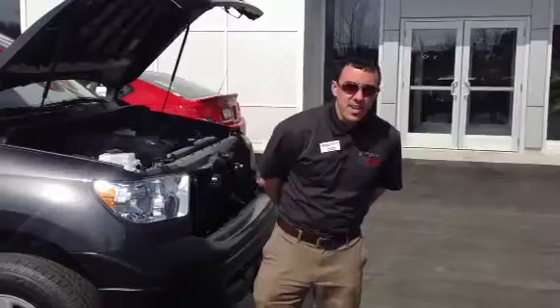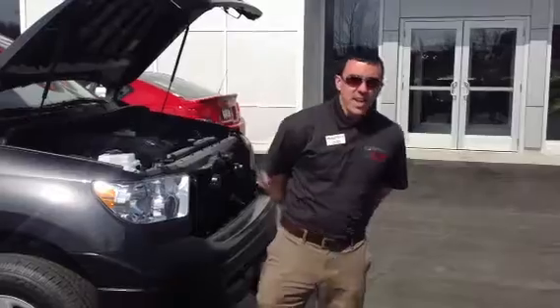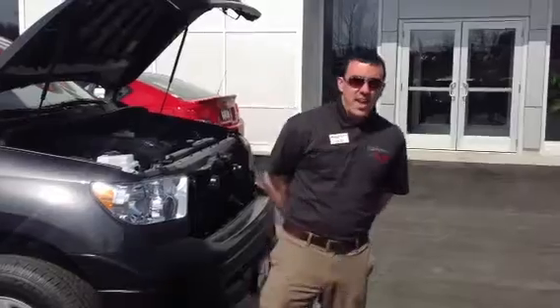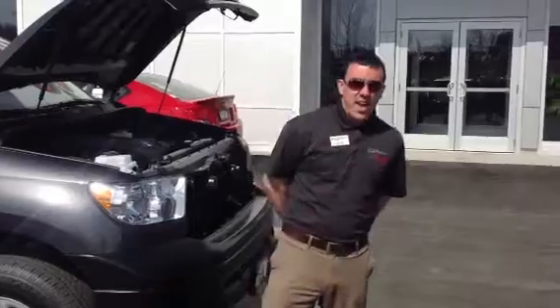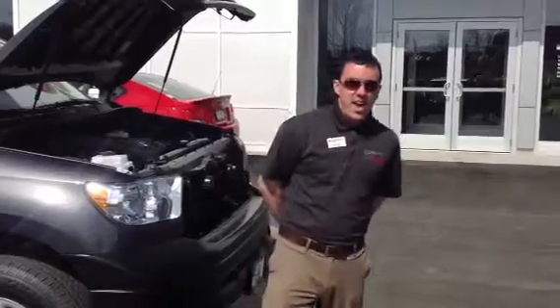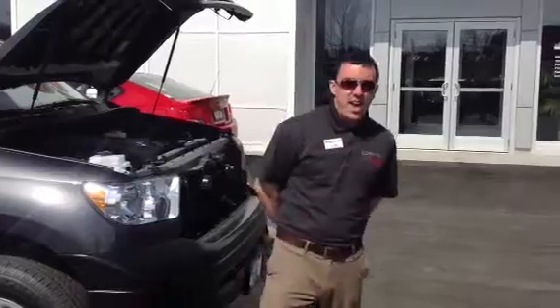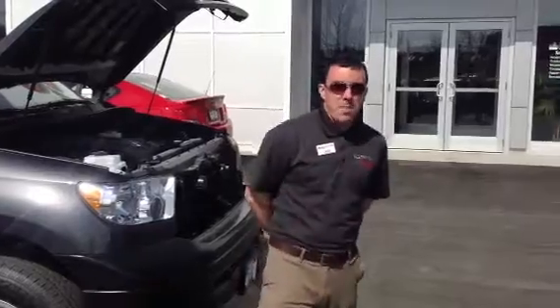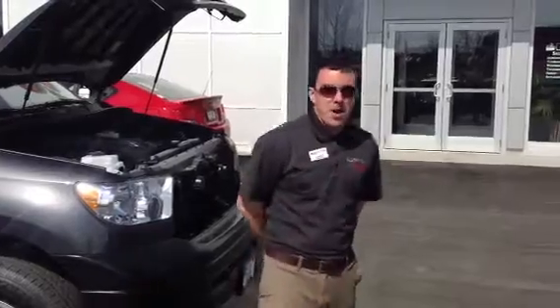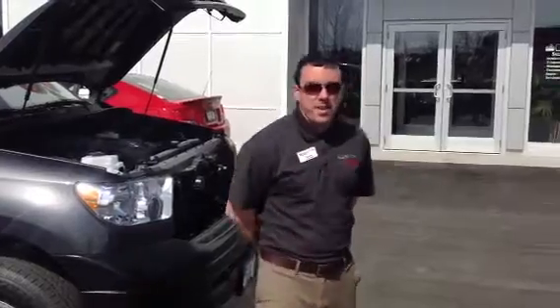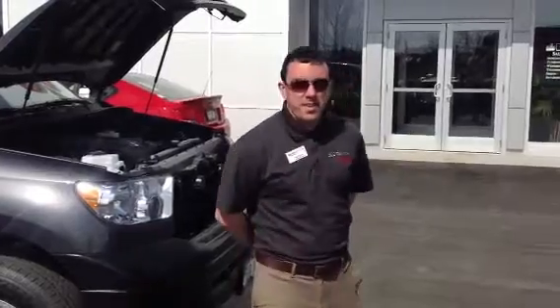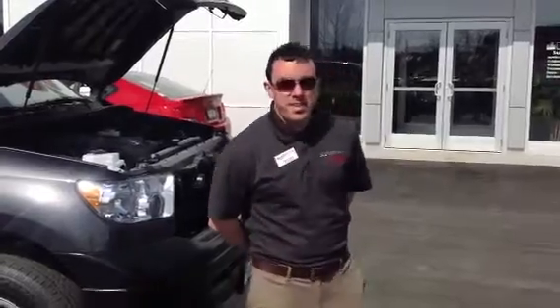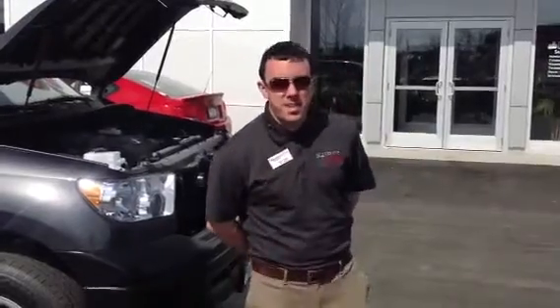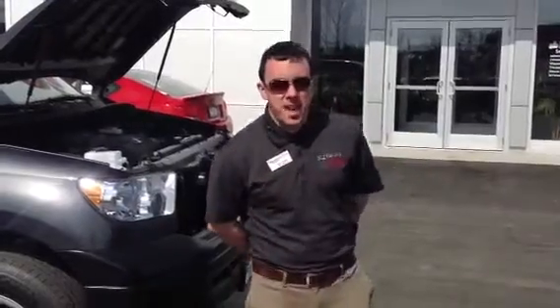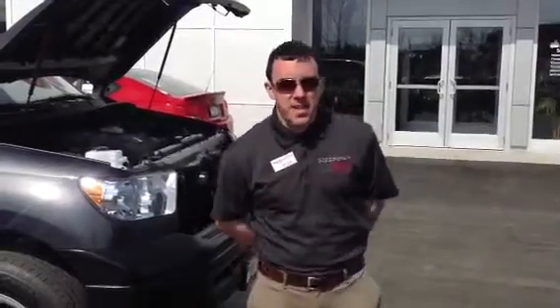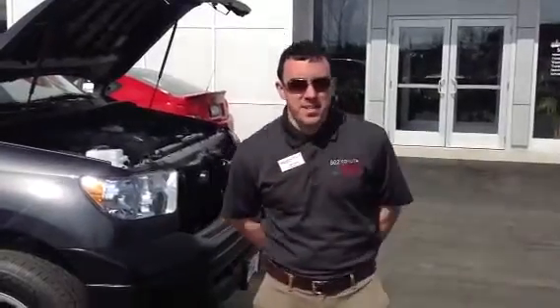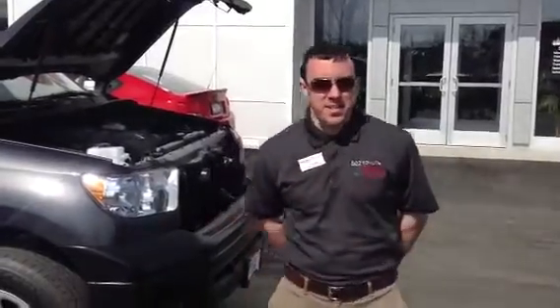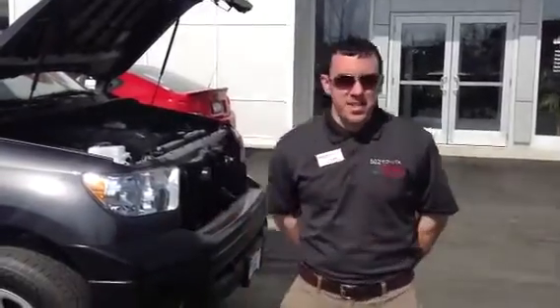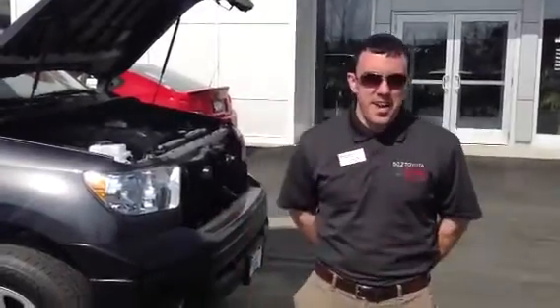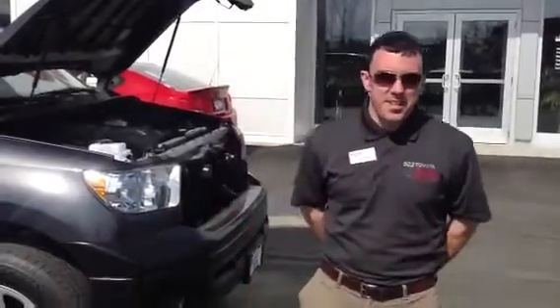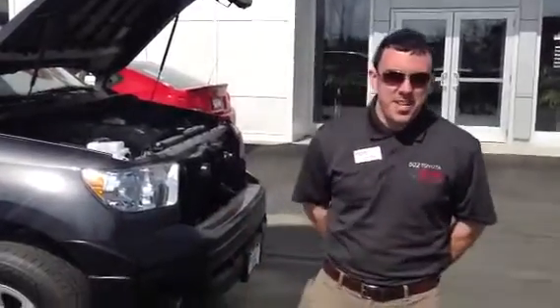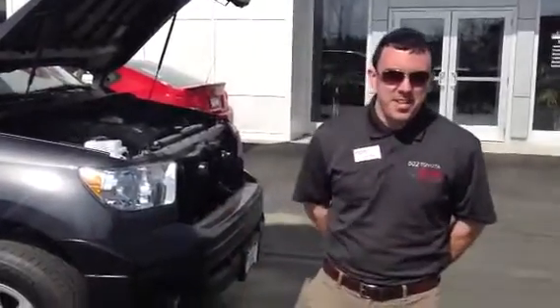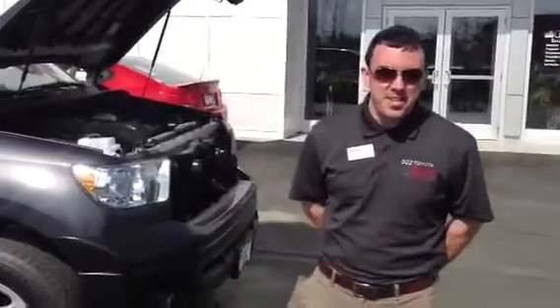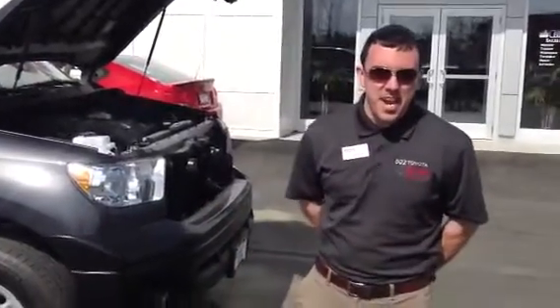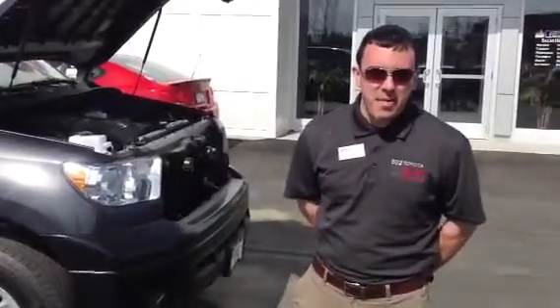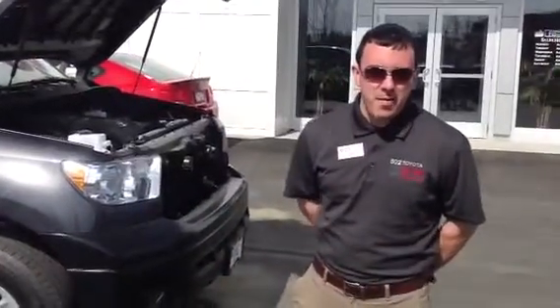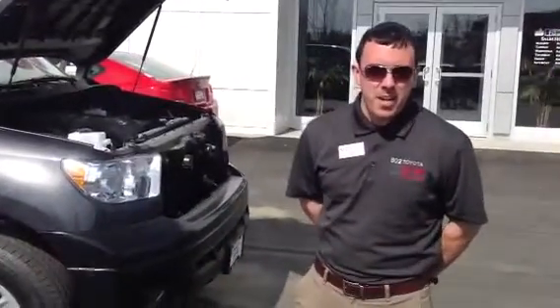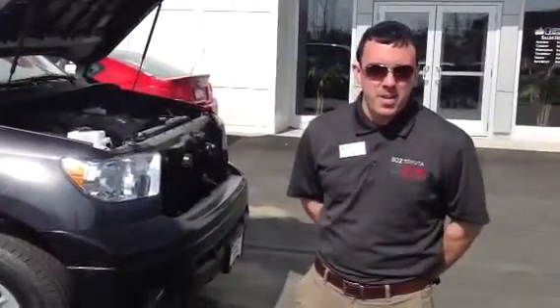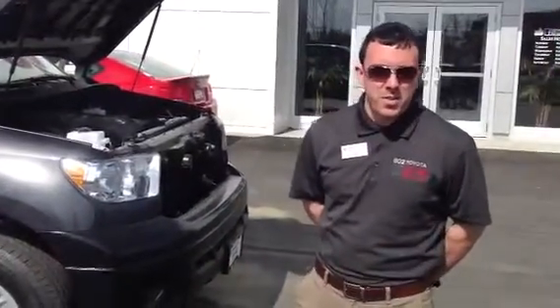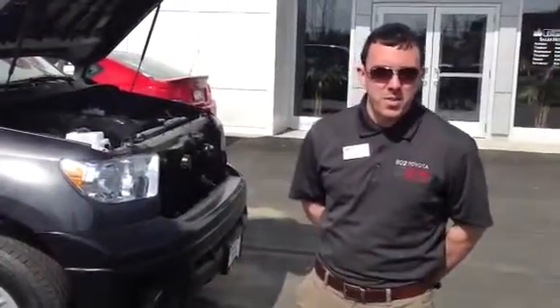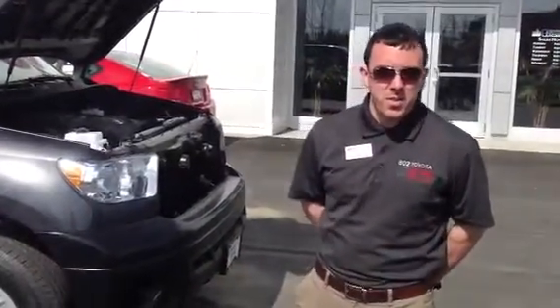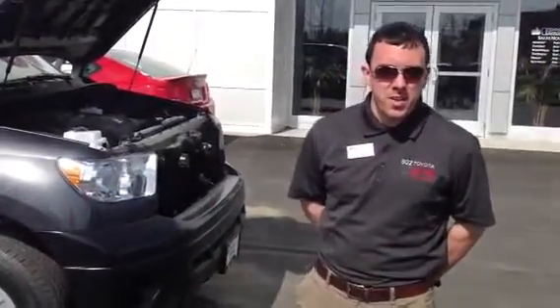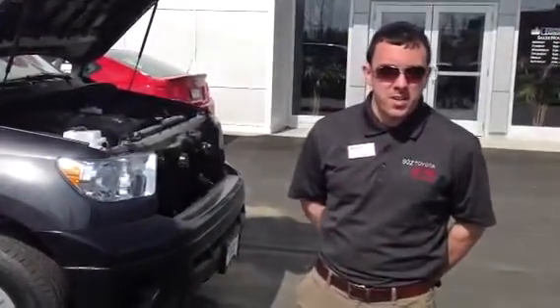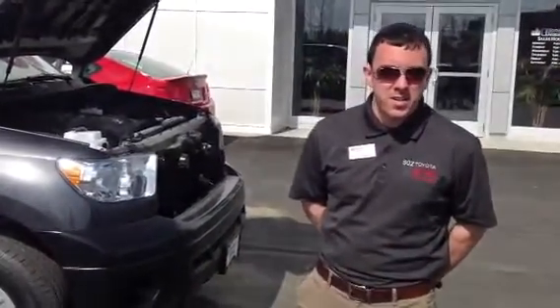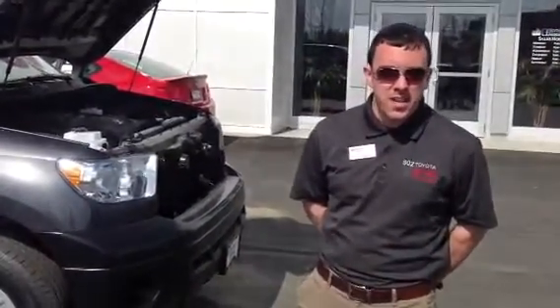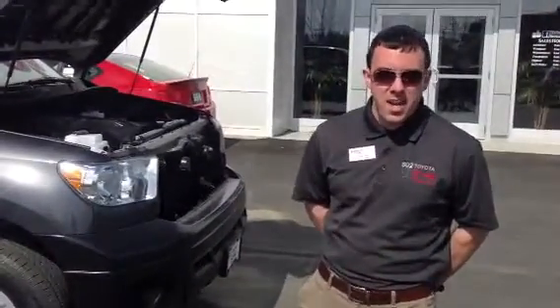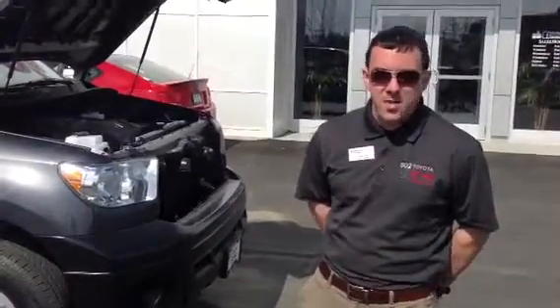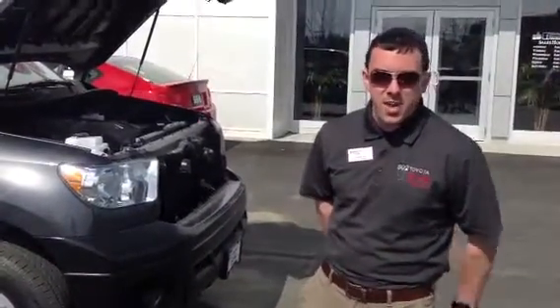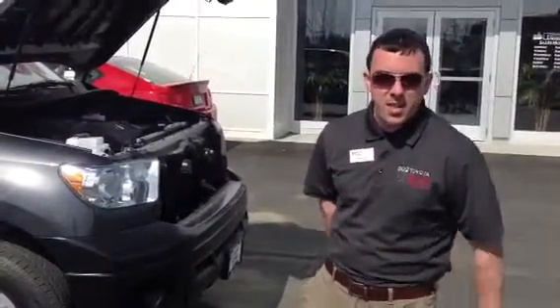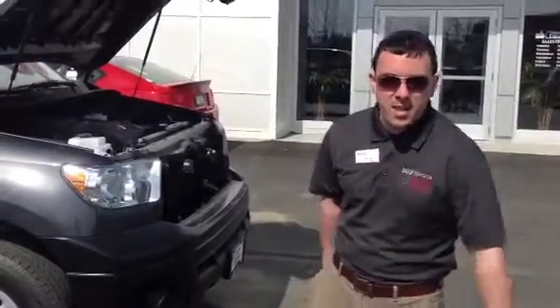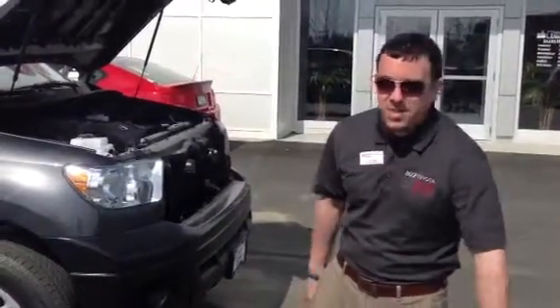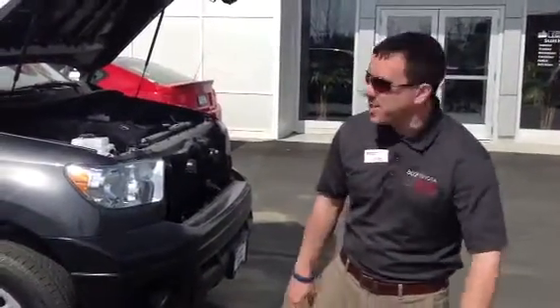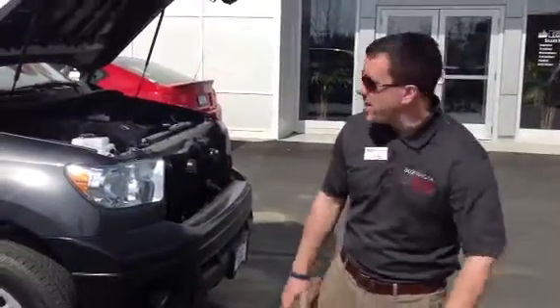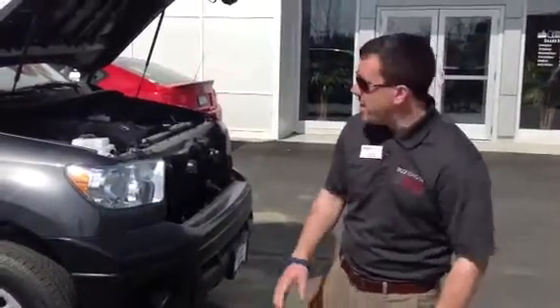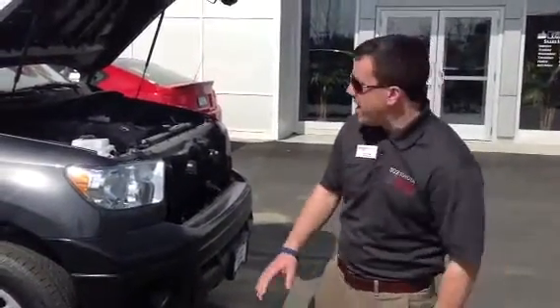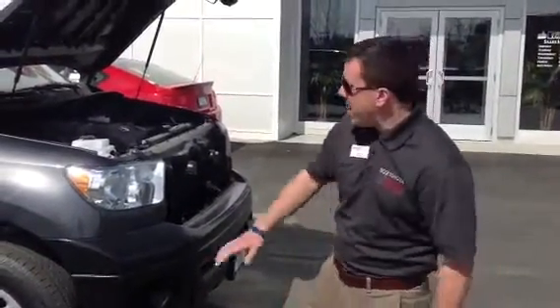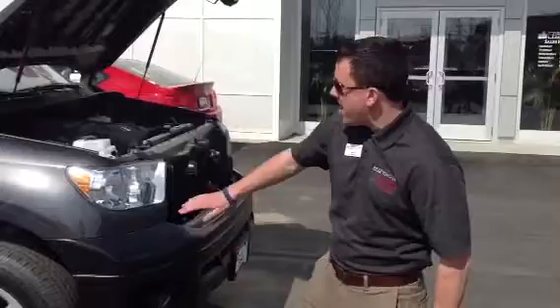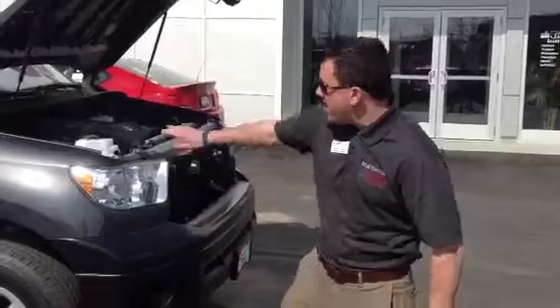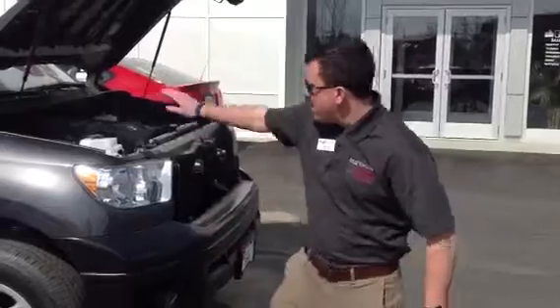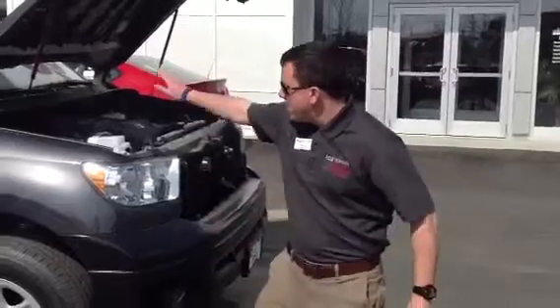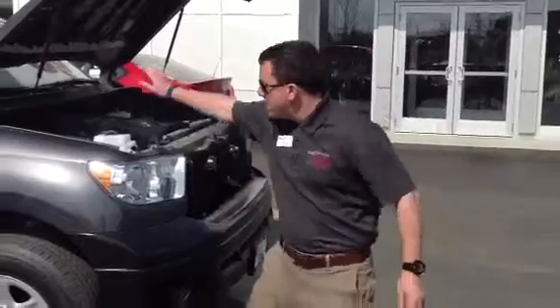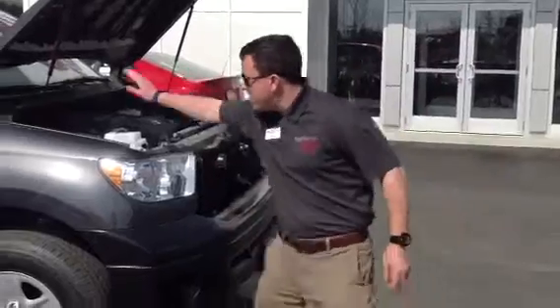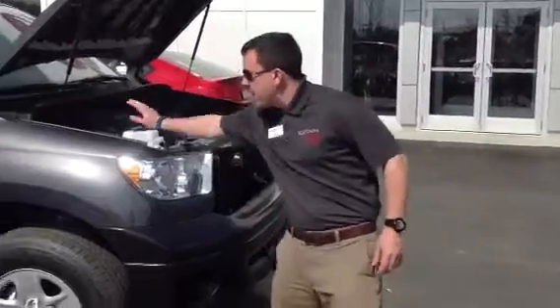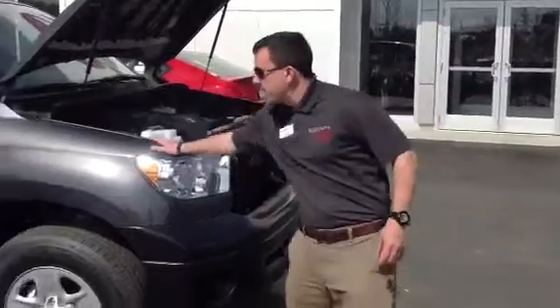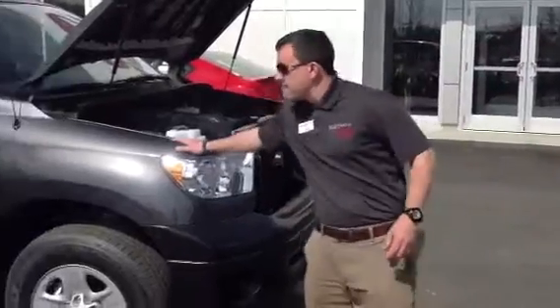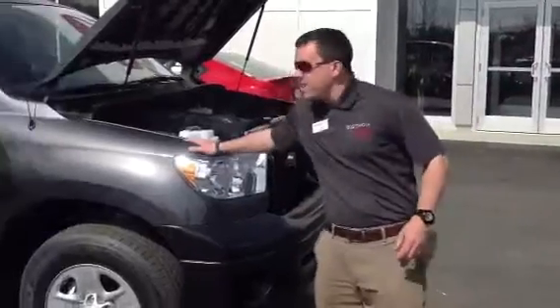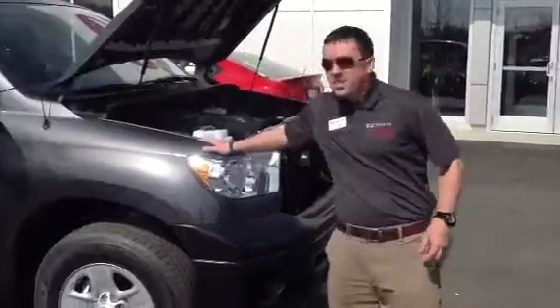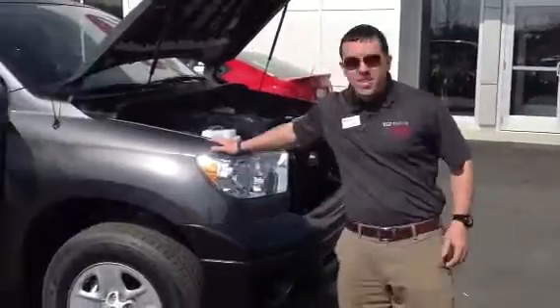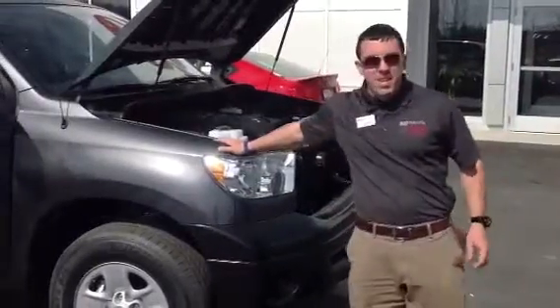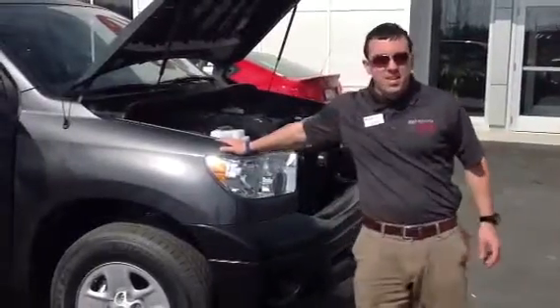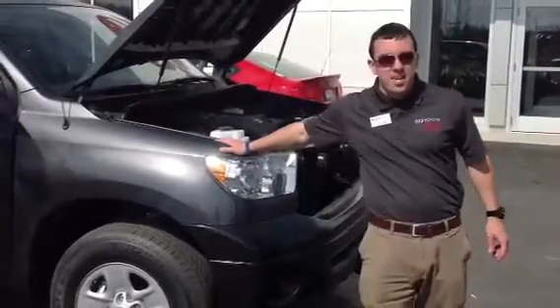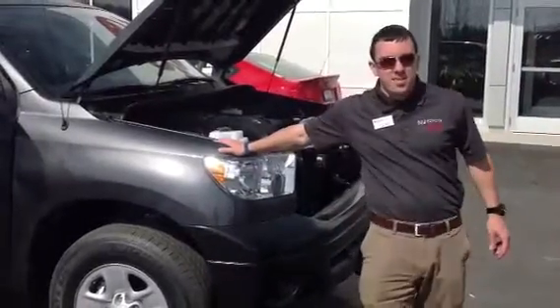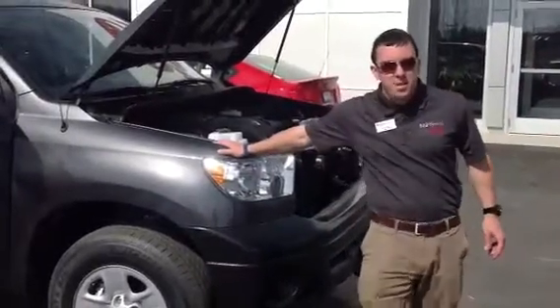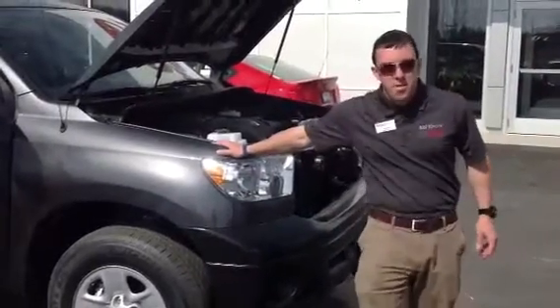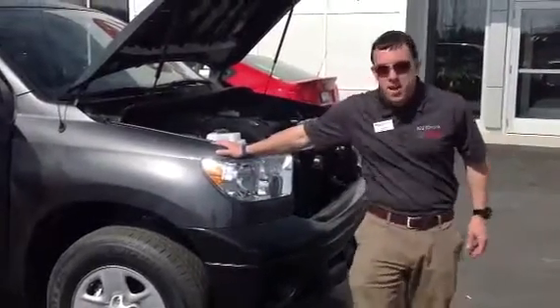Hey Mark, this is Alex, your internet sales guy for 802 Toyota Scion. What I'd like to show you today is the 2013 Tundra Grade.